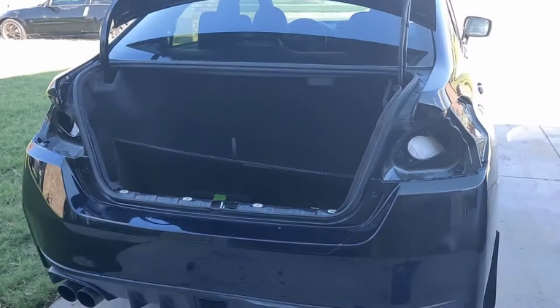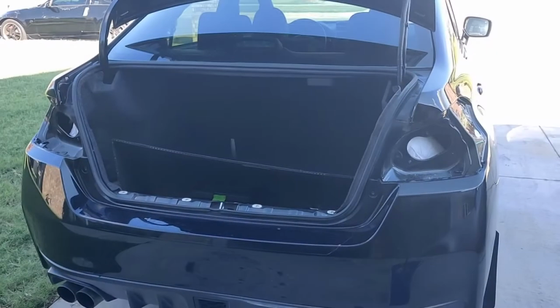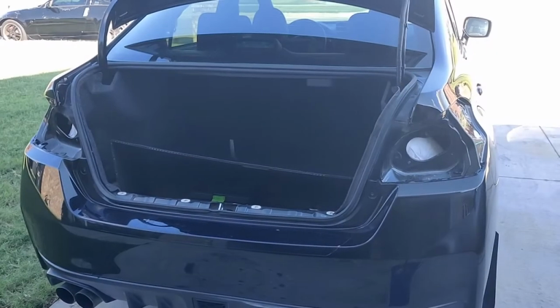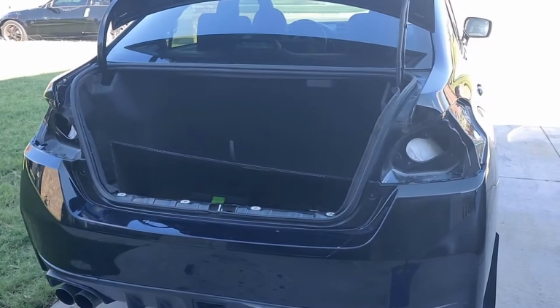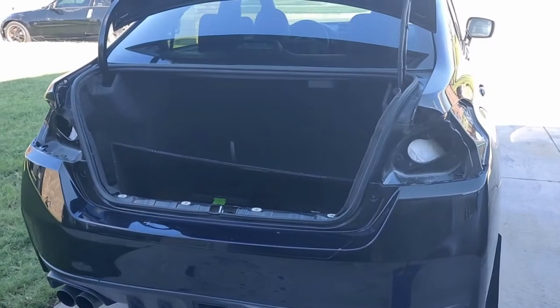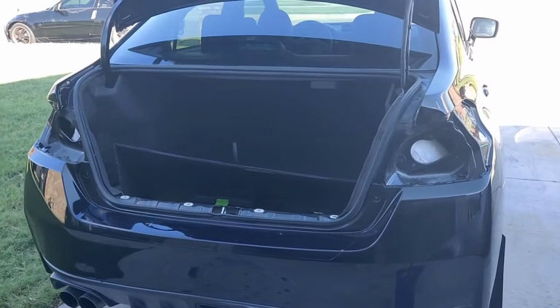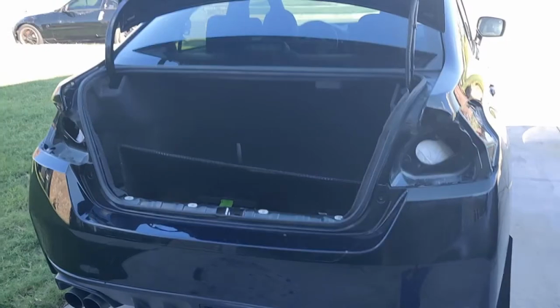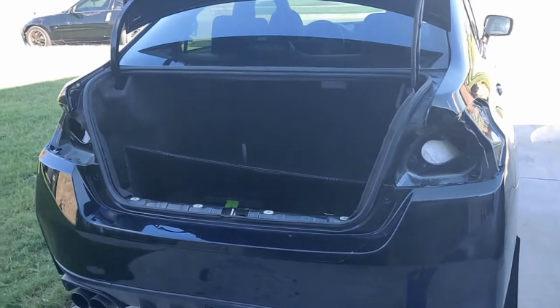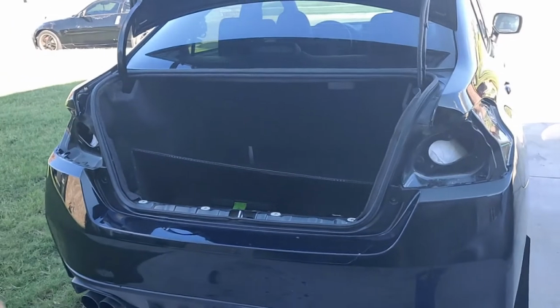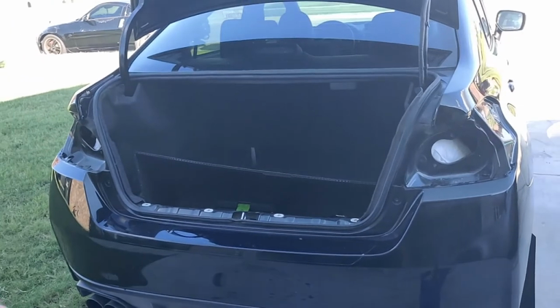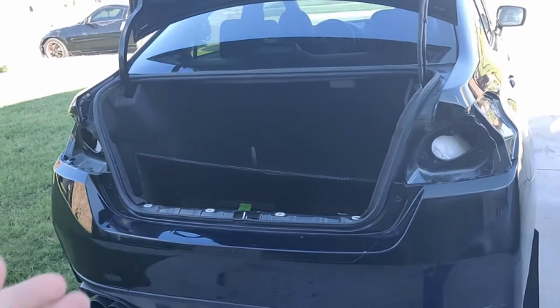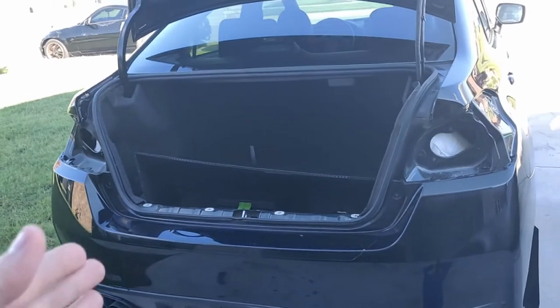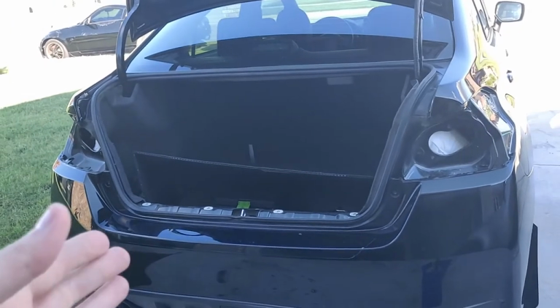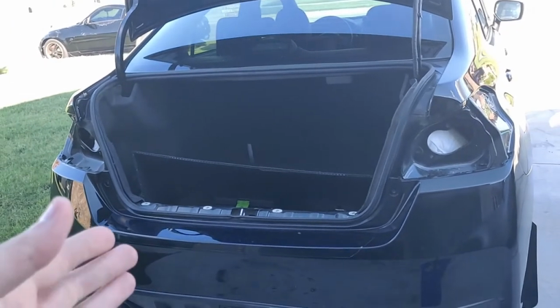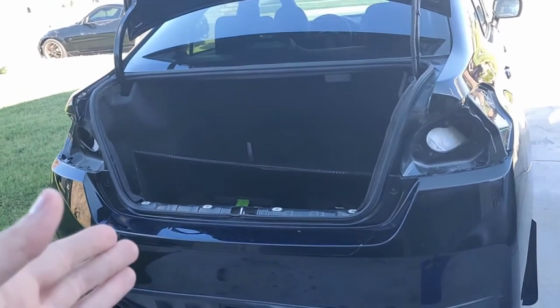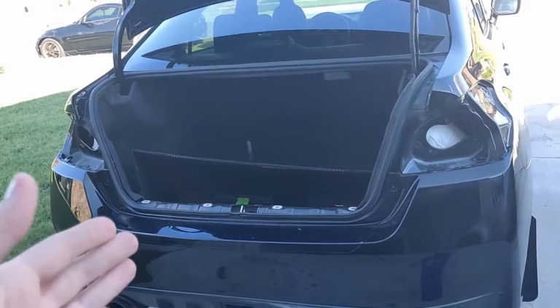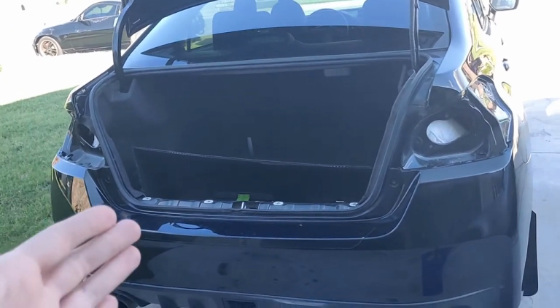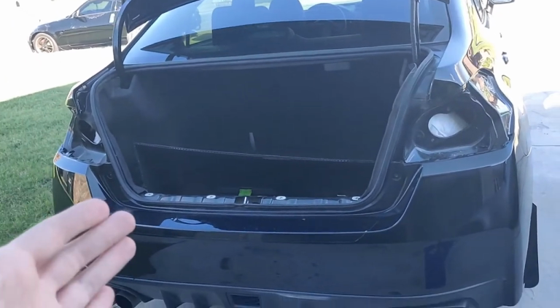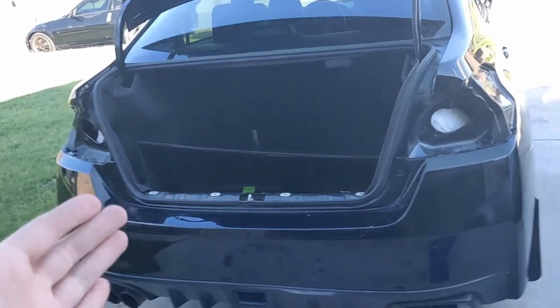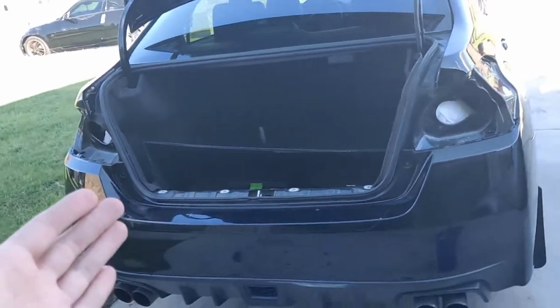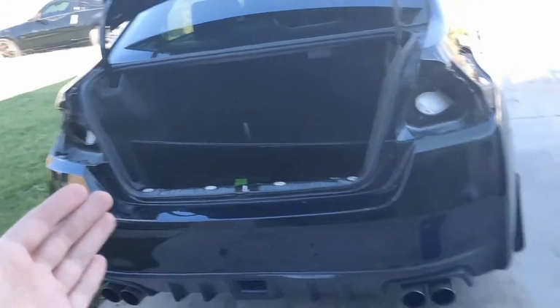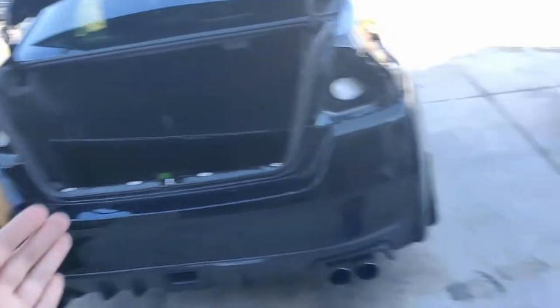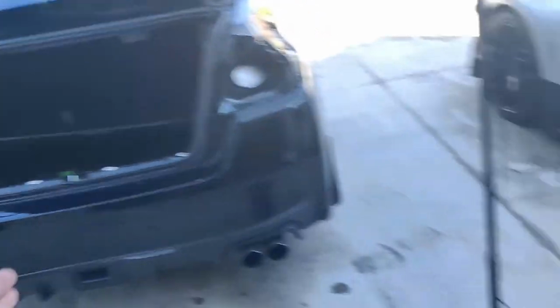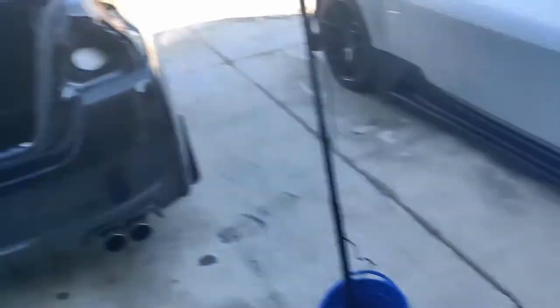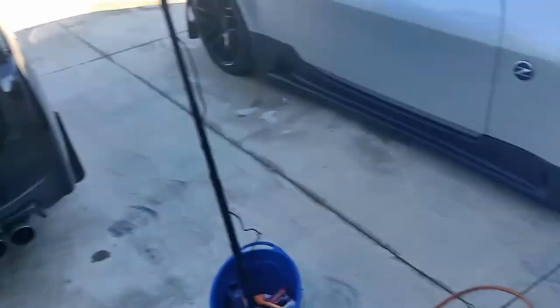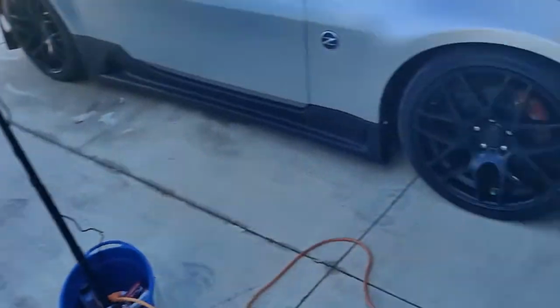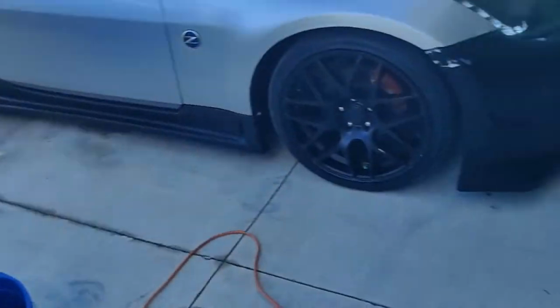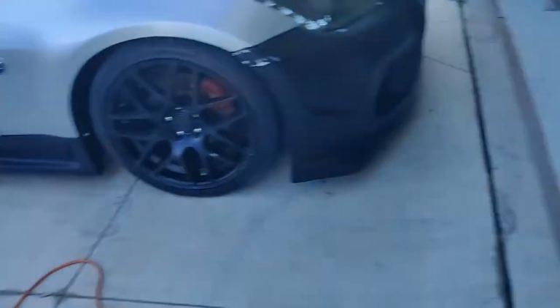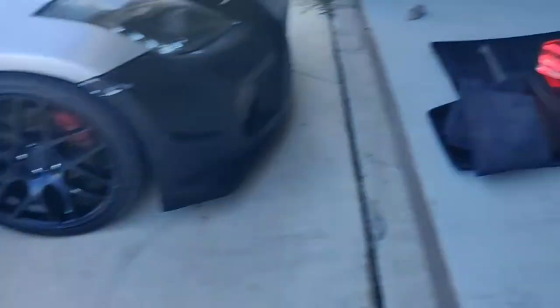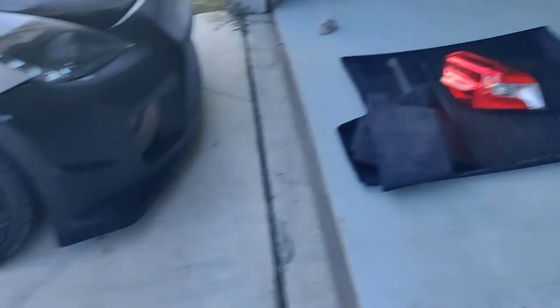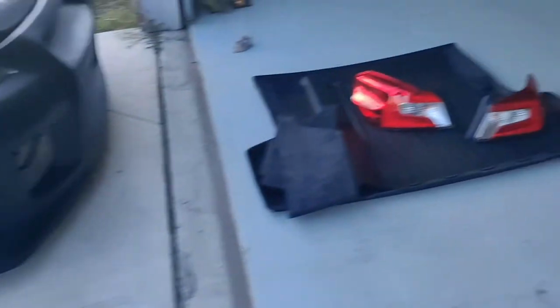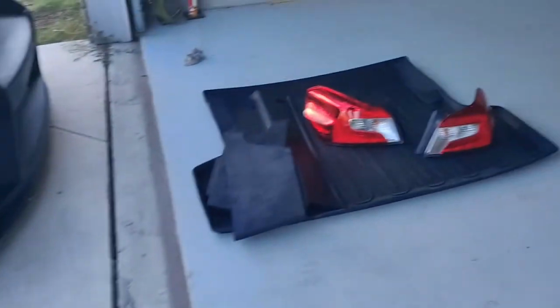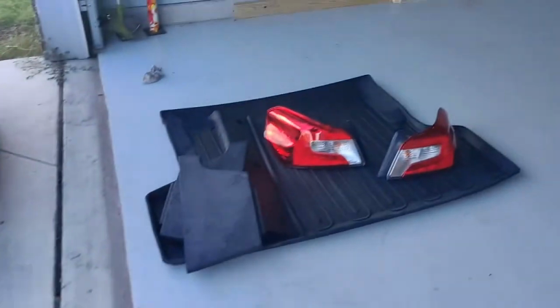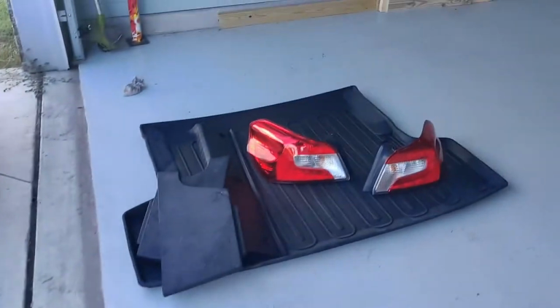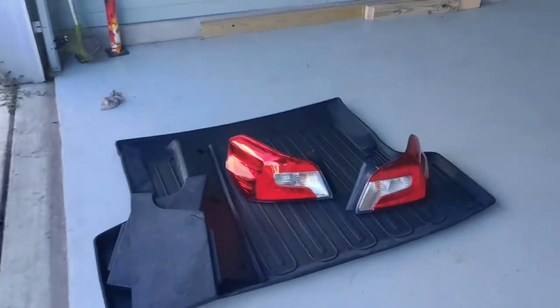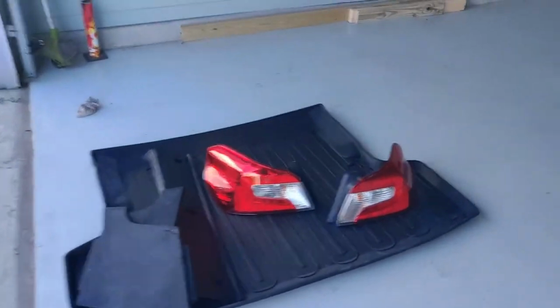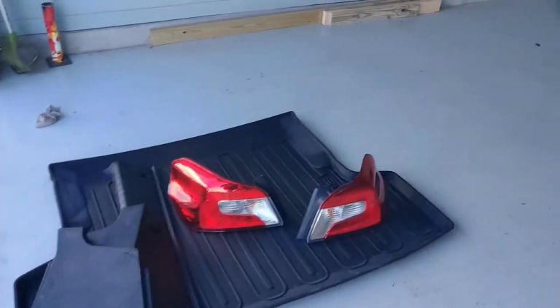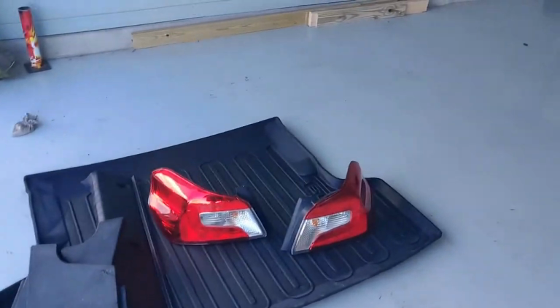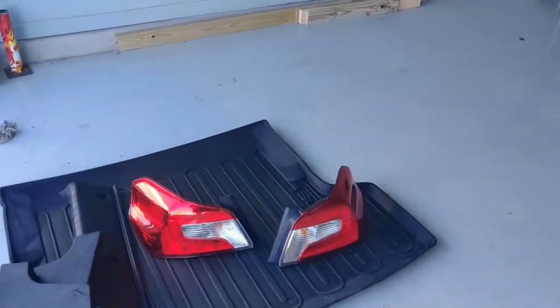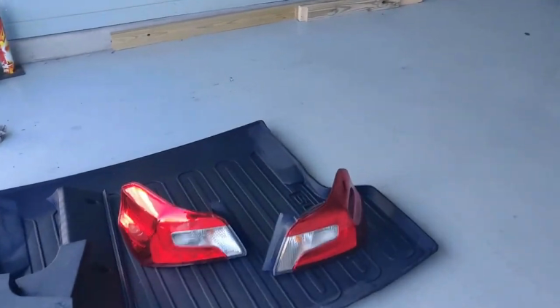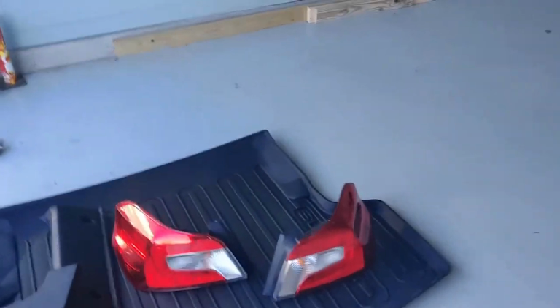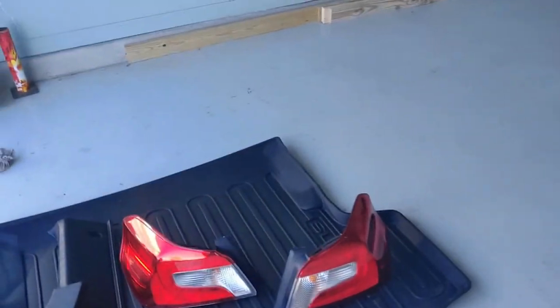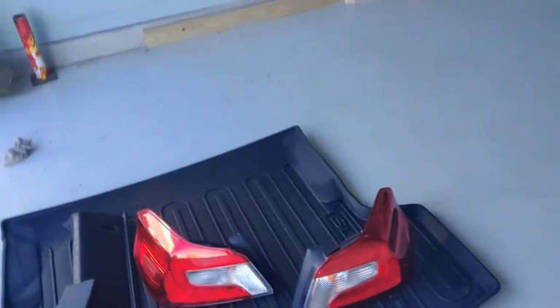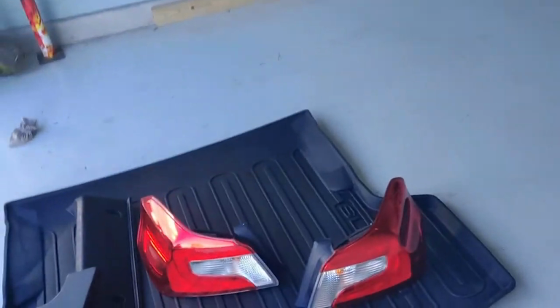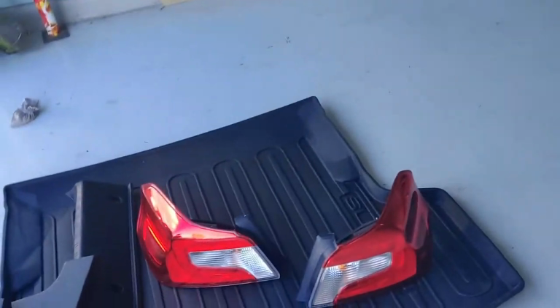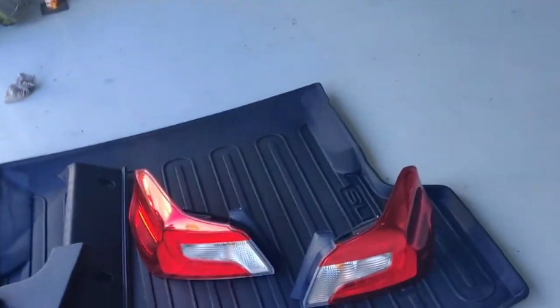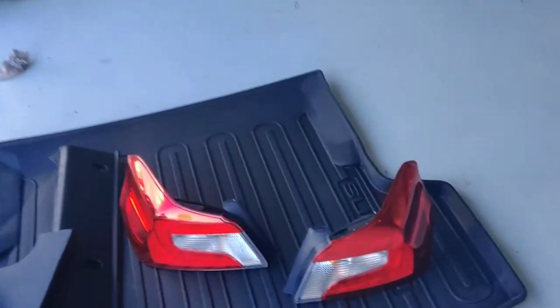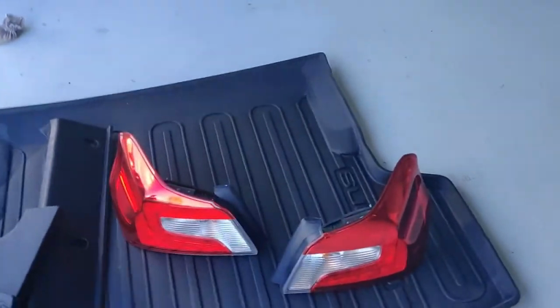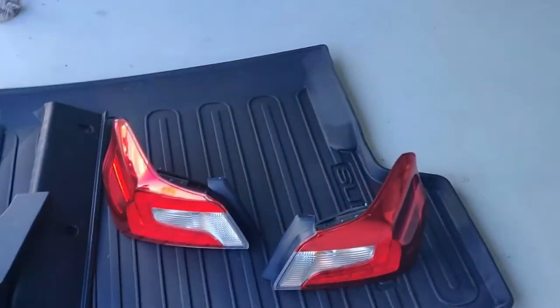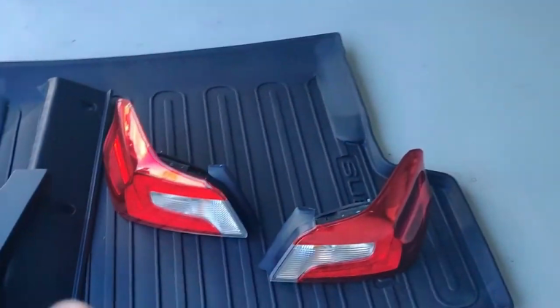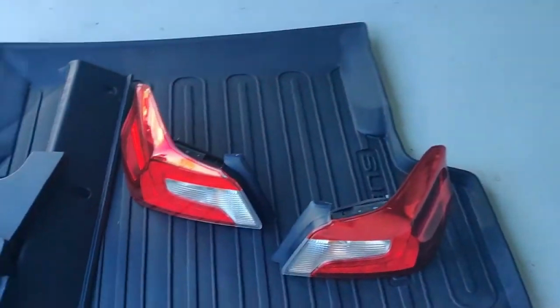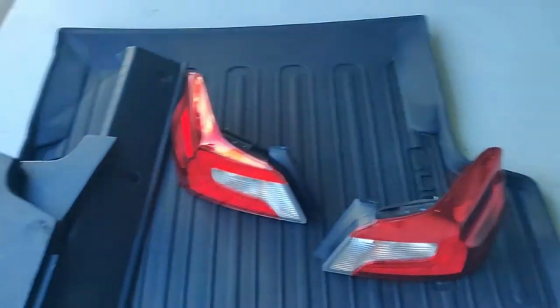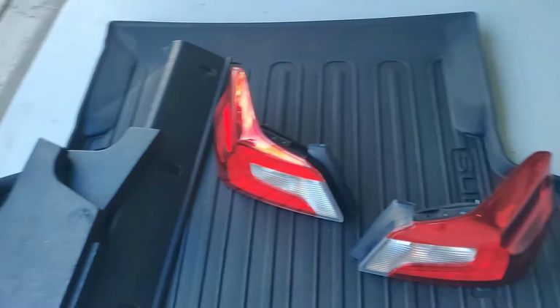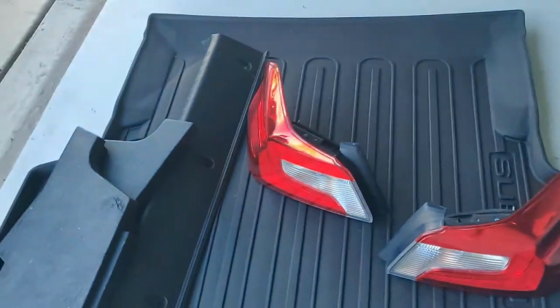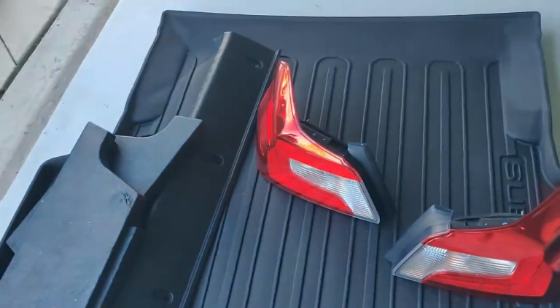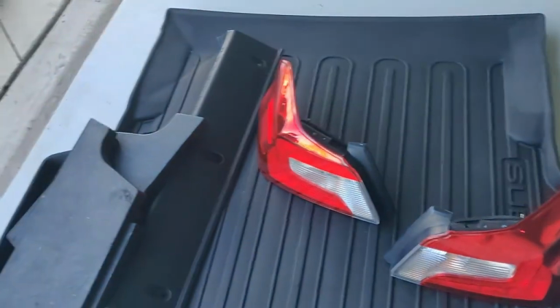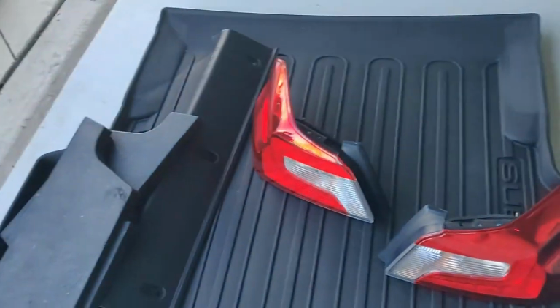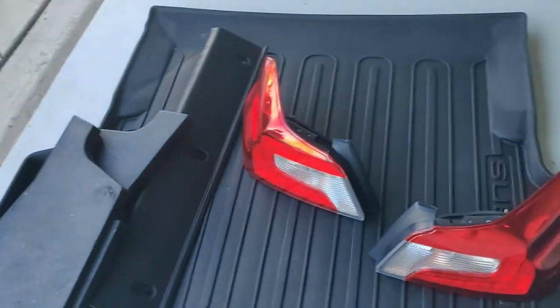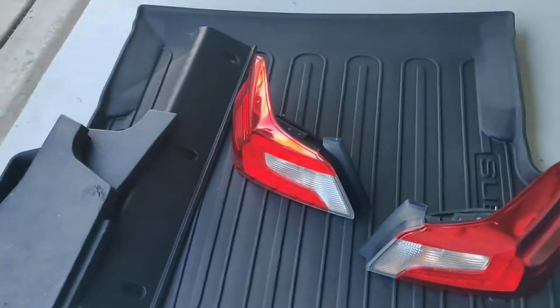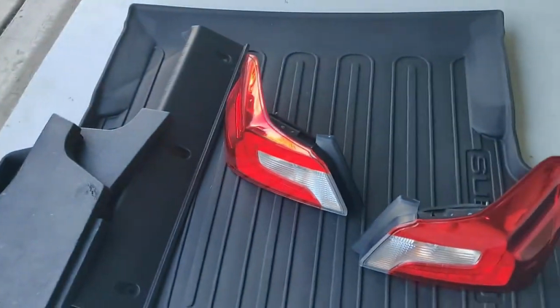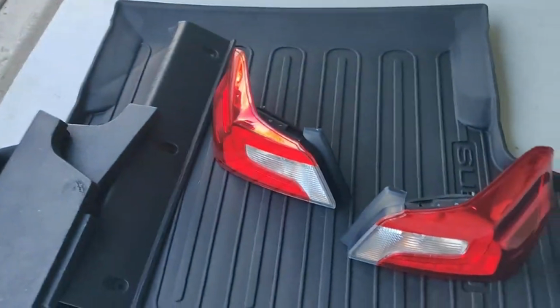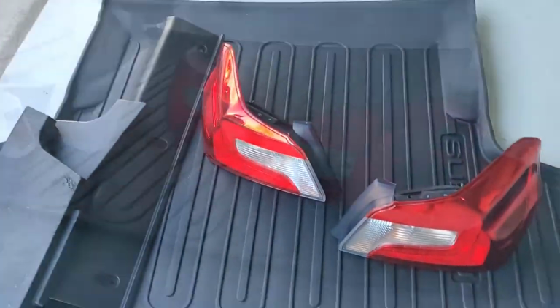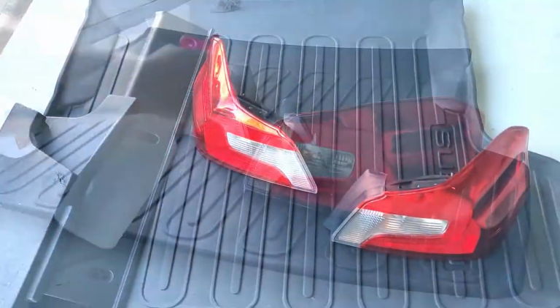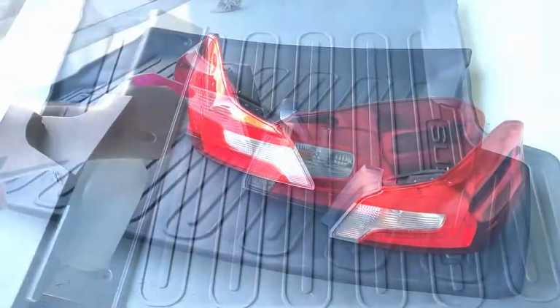Alright, so we got the taillights out, and now we're going to clean them up with some soapy water.